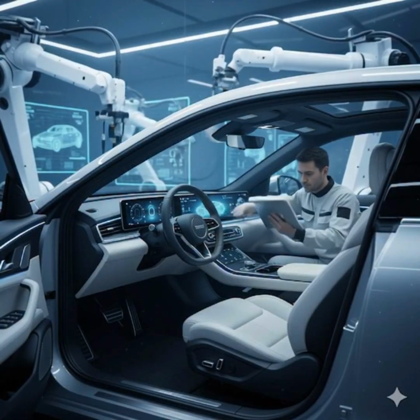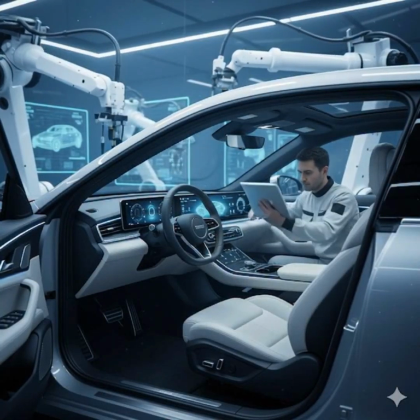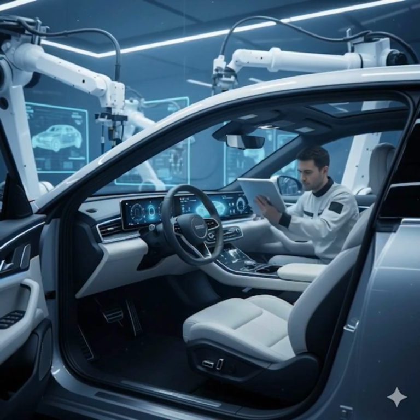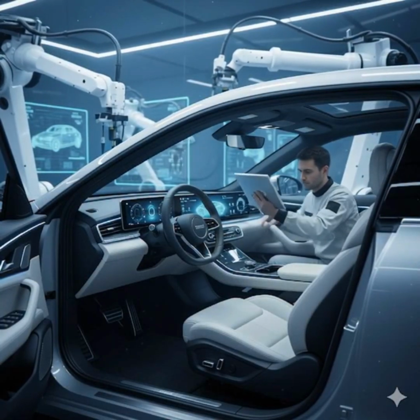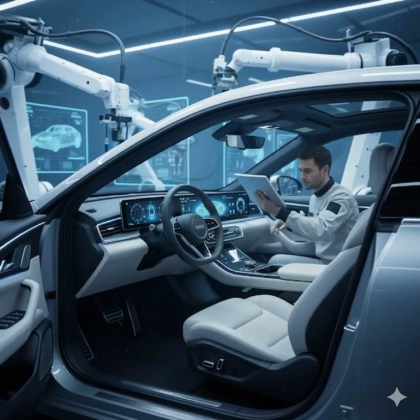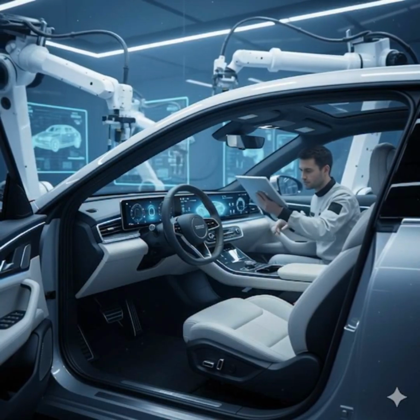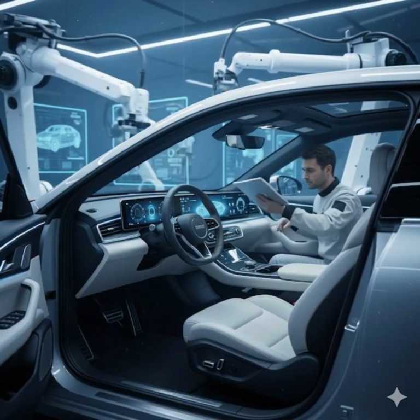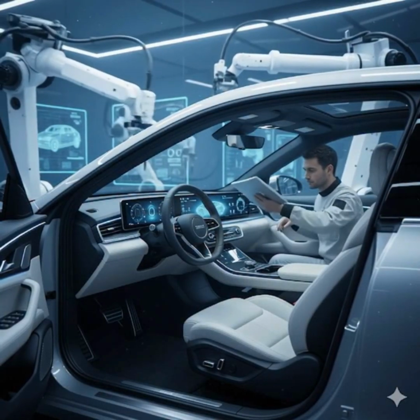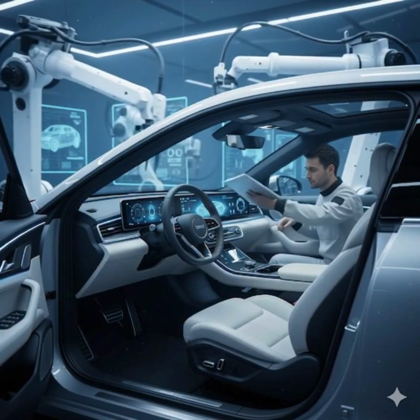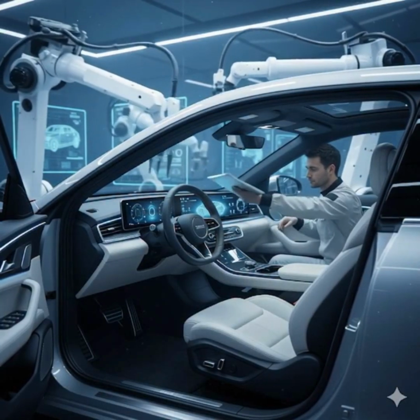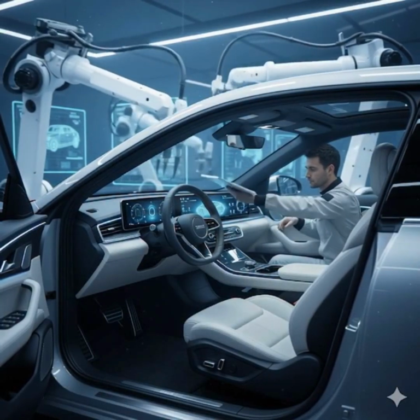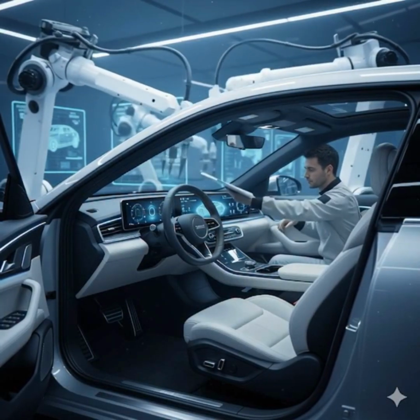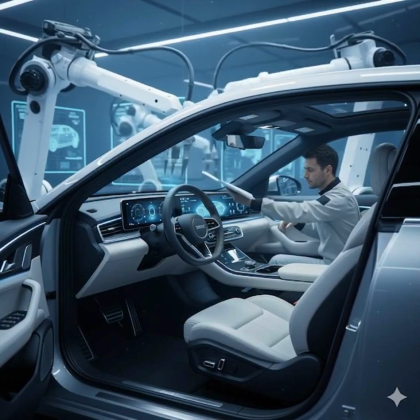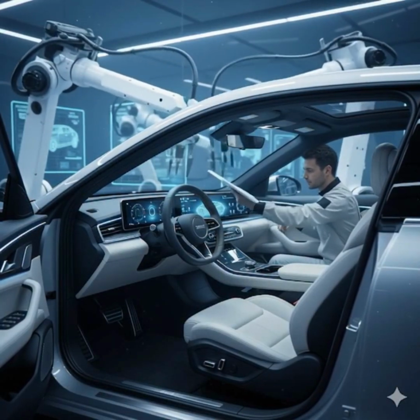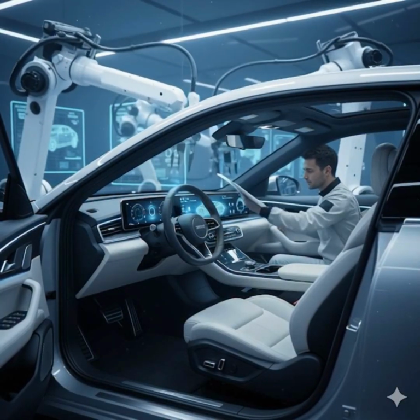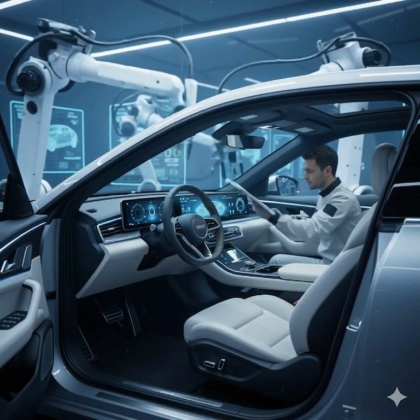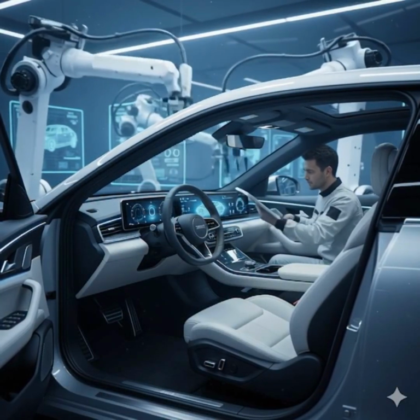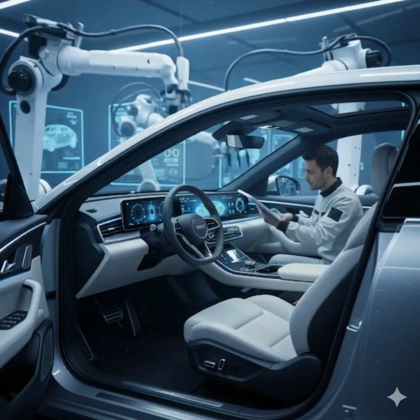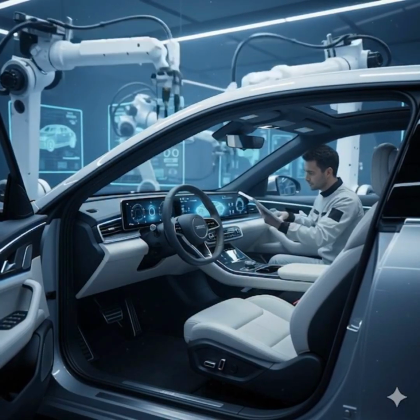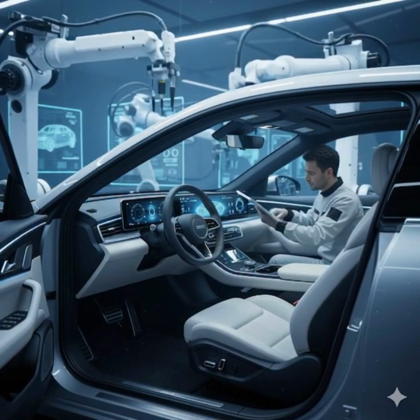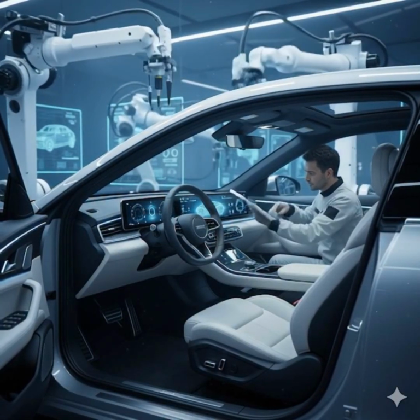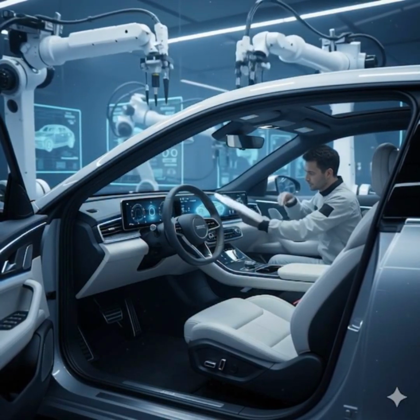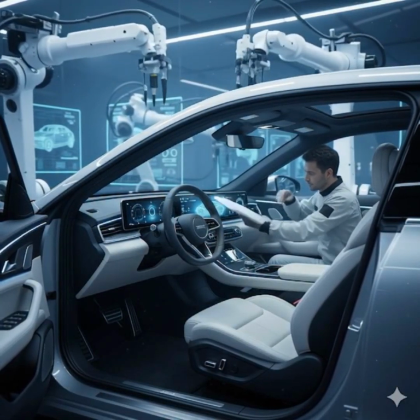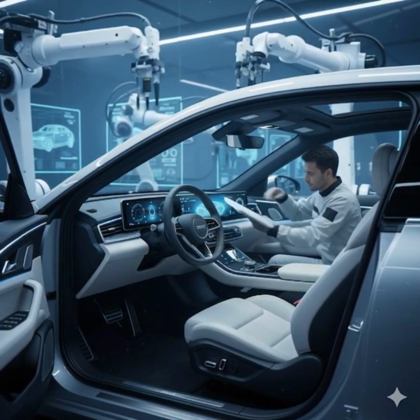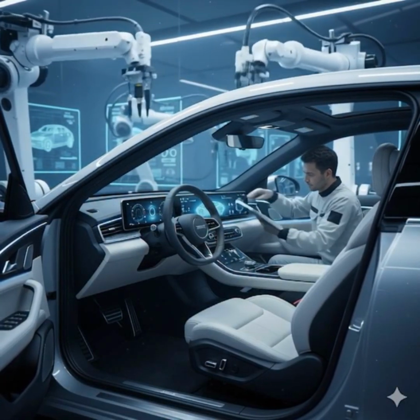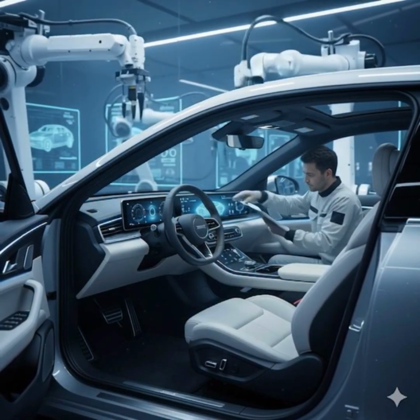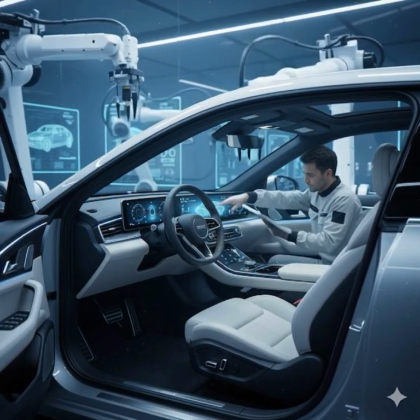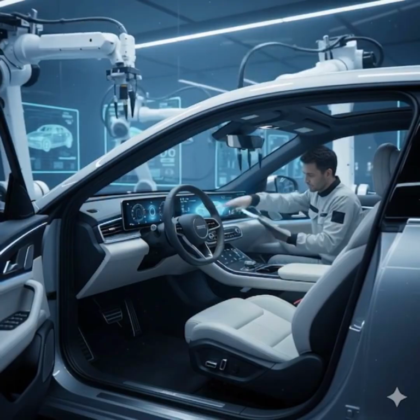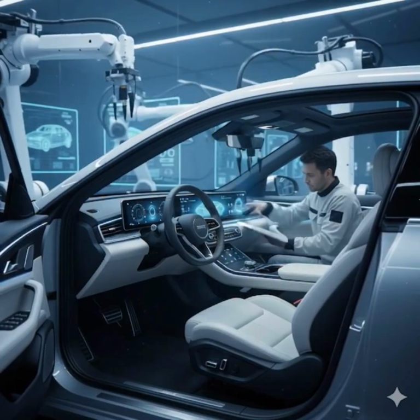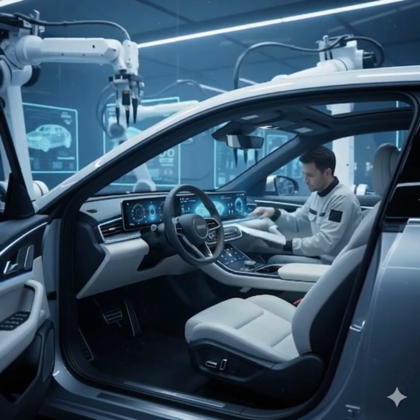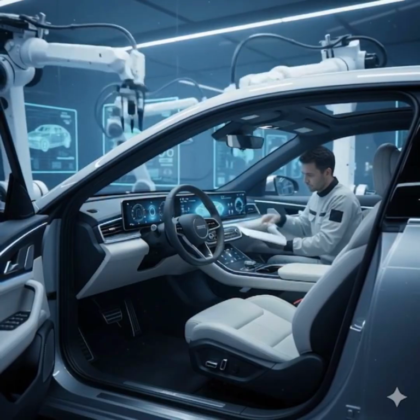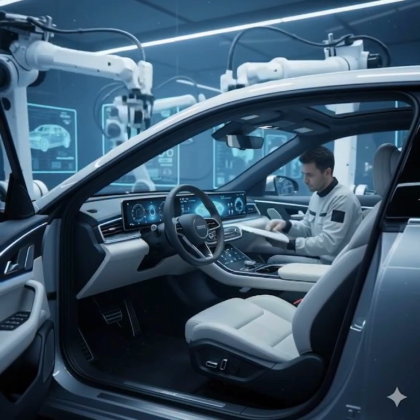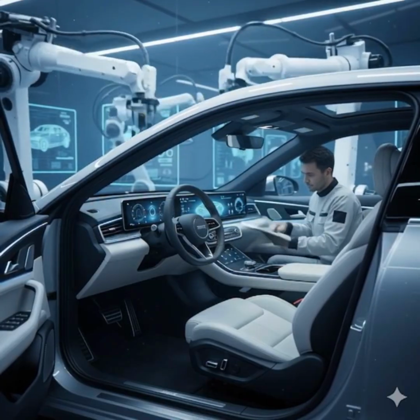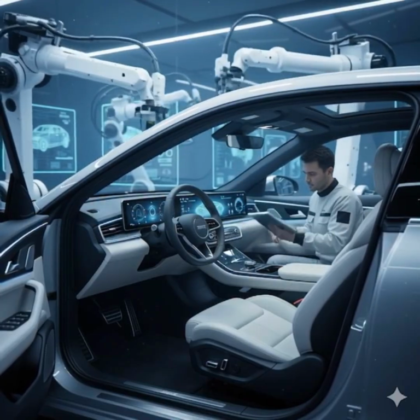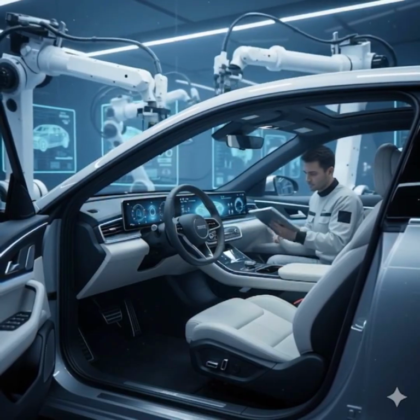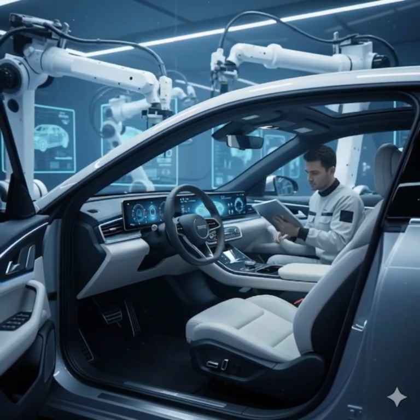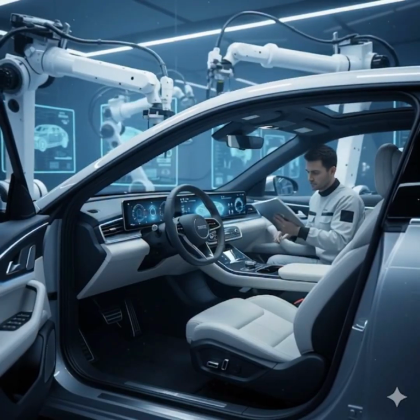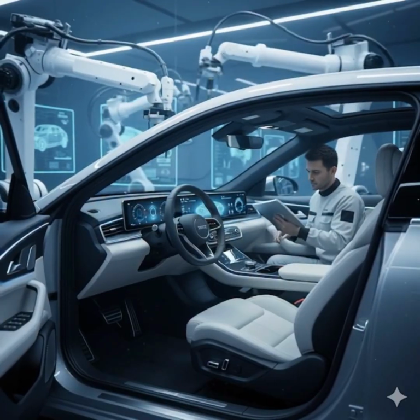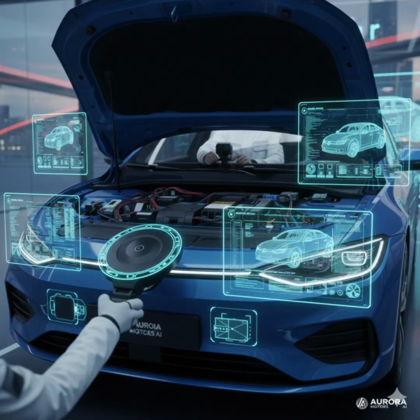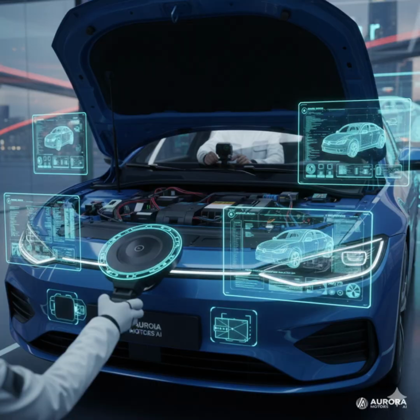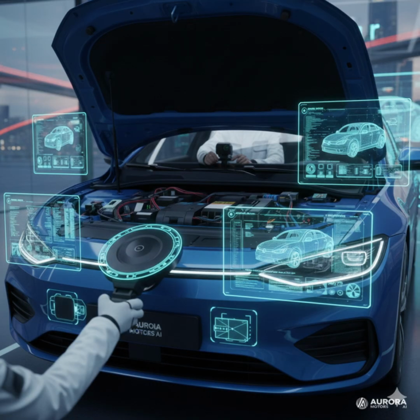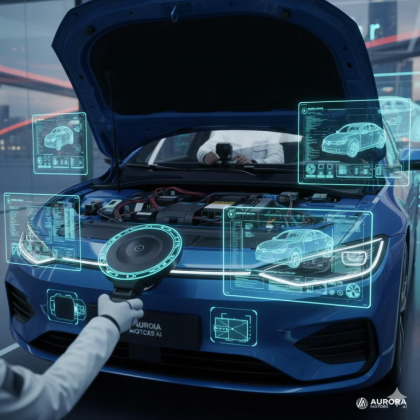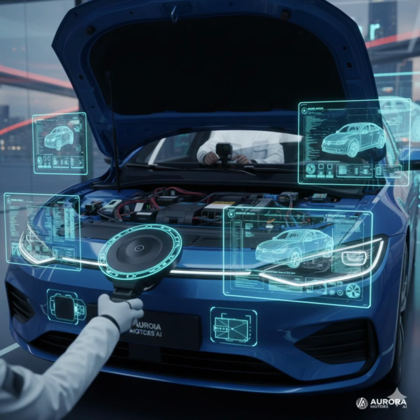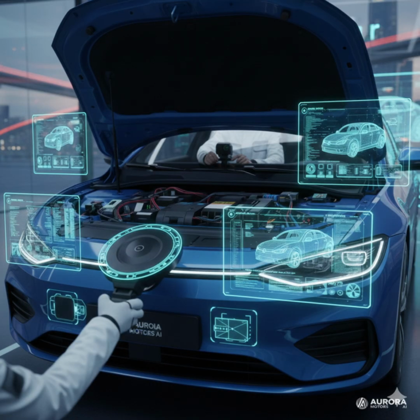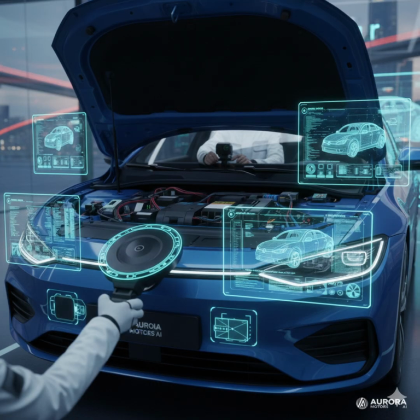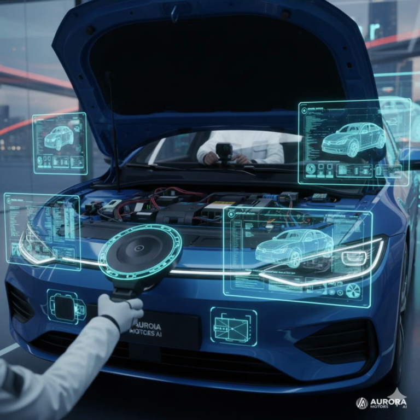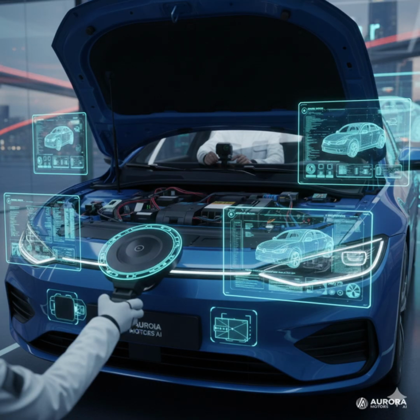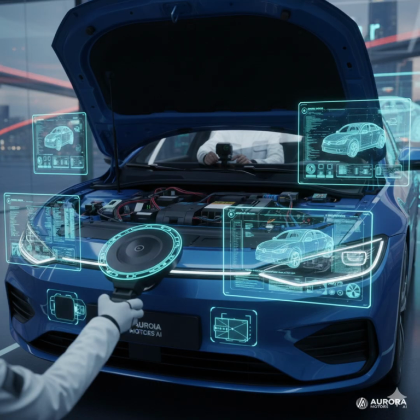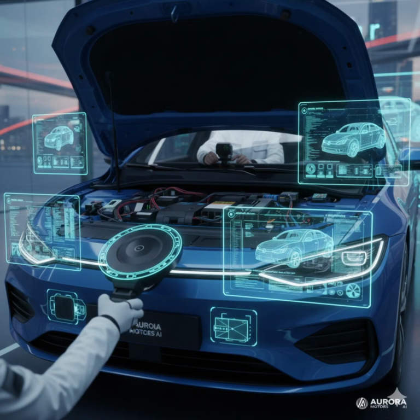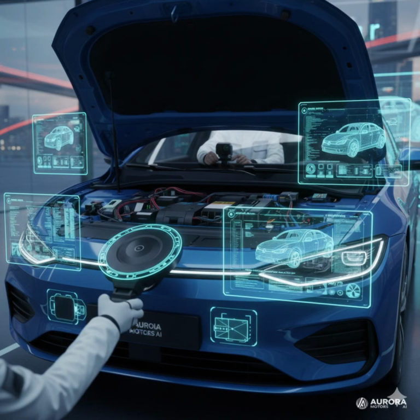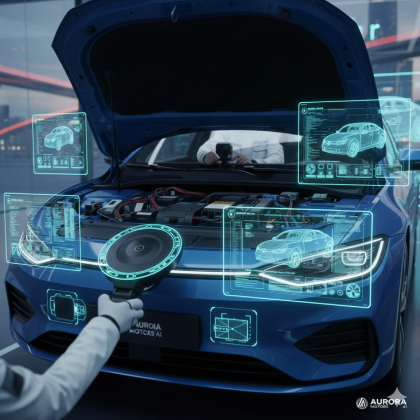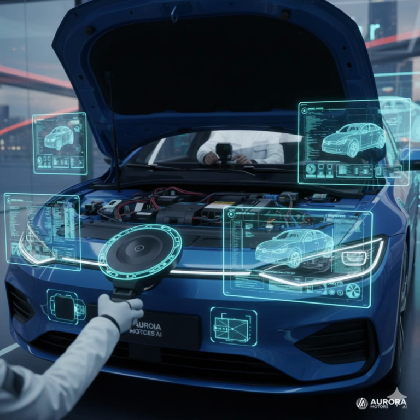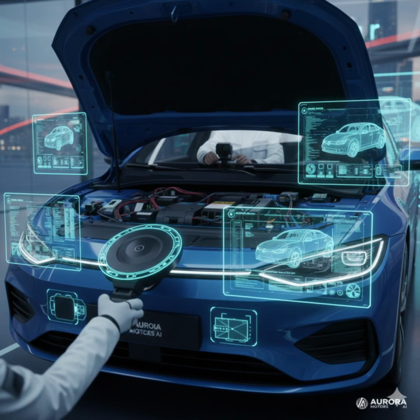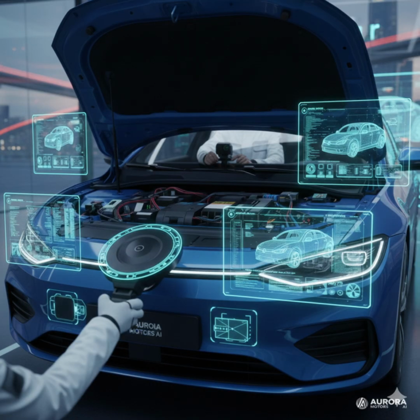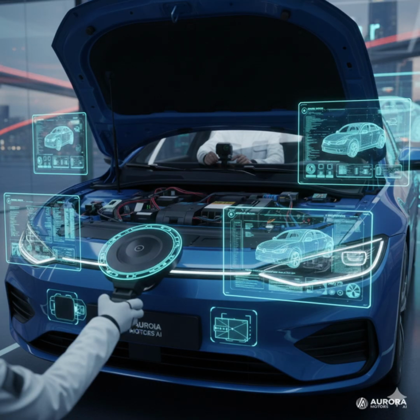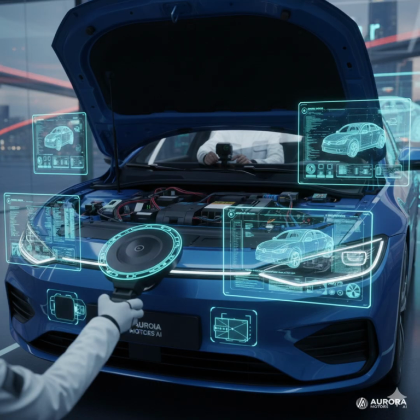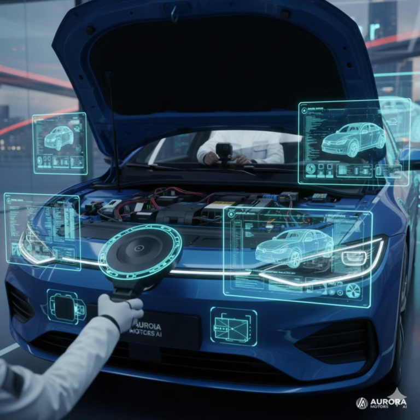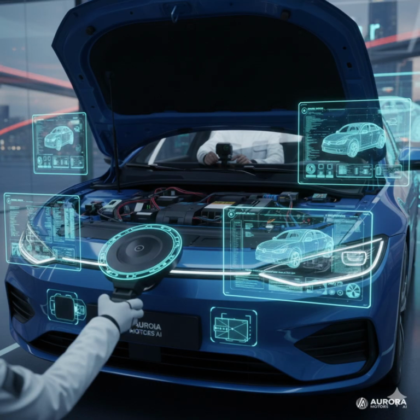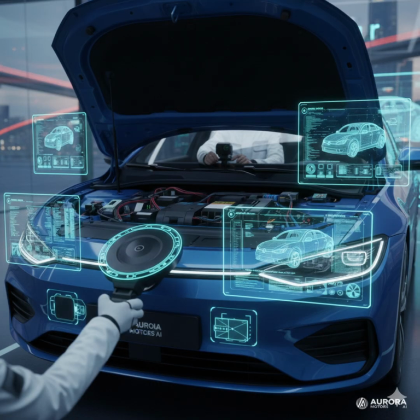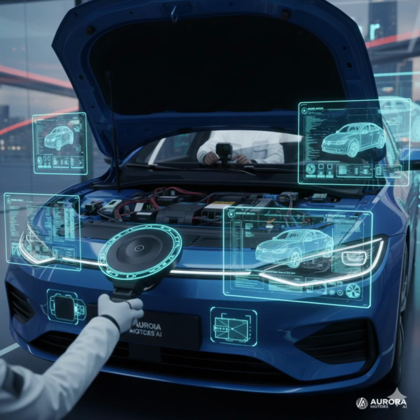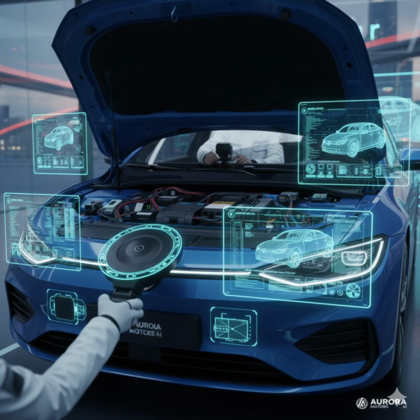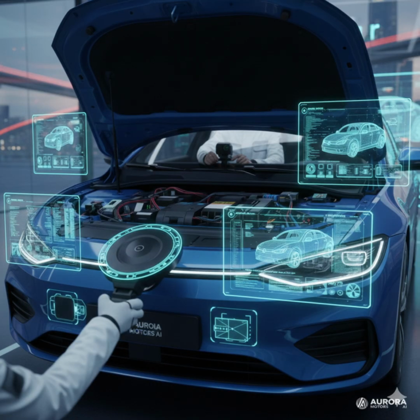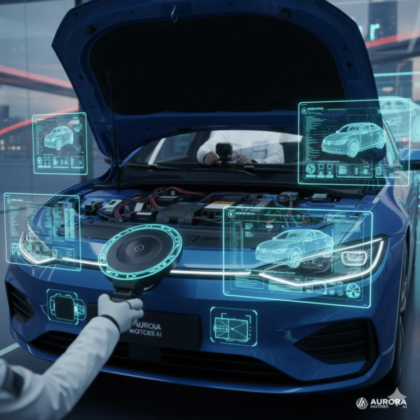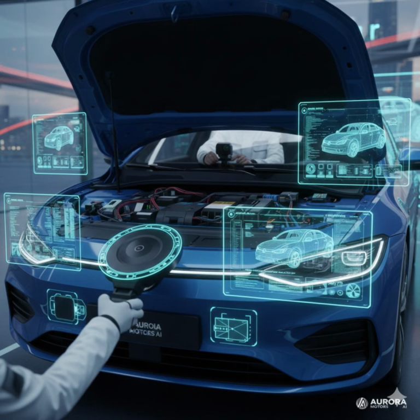Now, humans and robots work together to install luxury seats, touchscreen dashboards, climate control, and smart sensors.